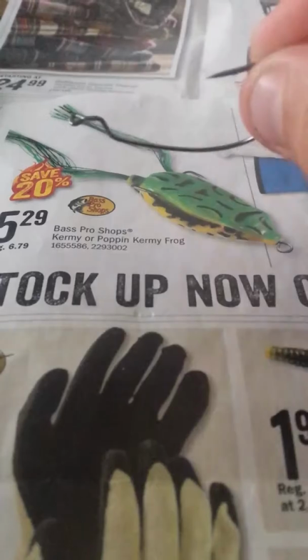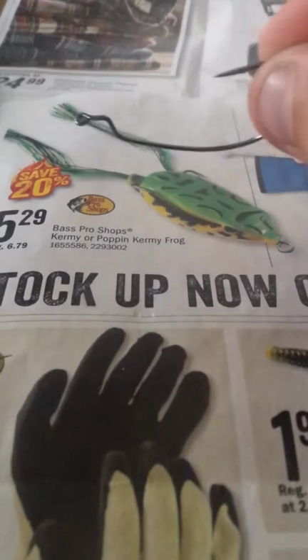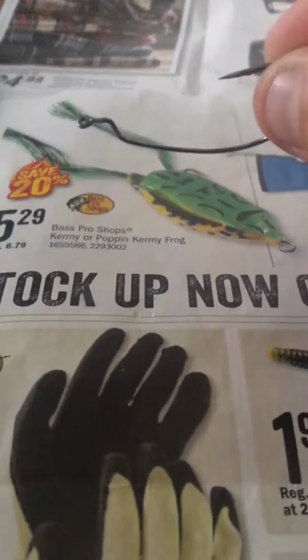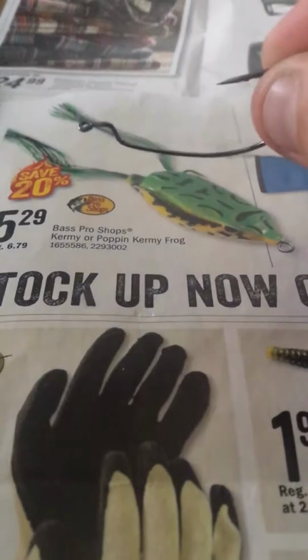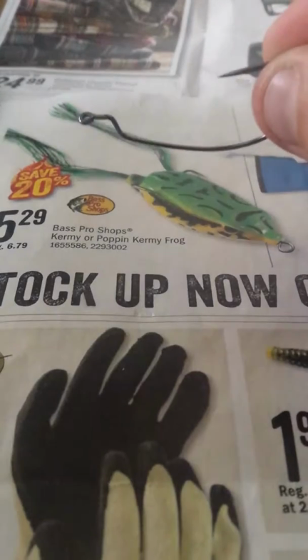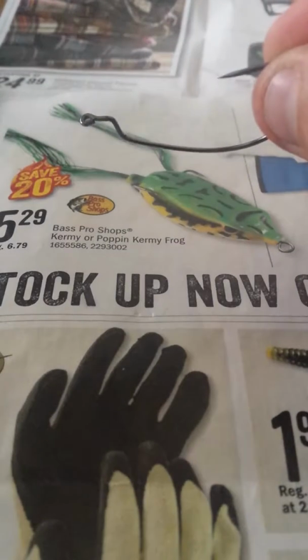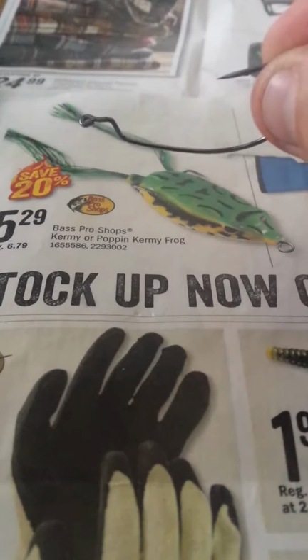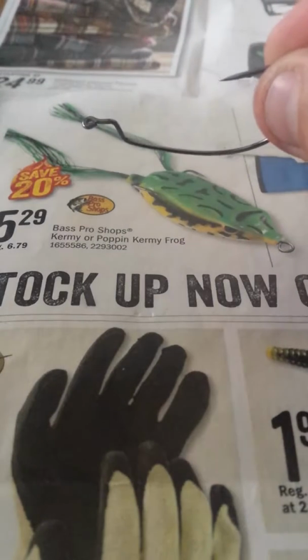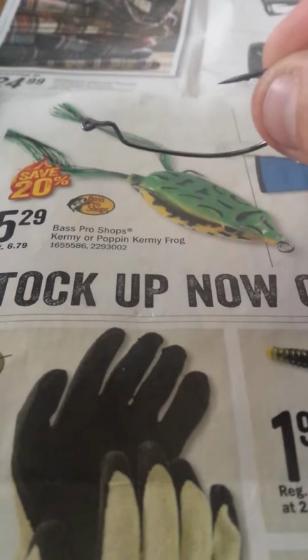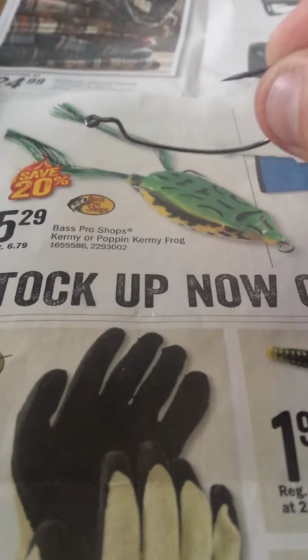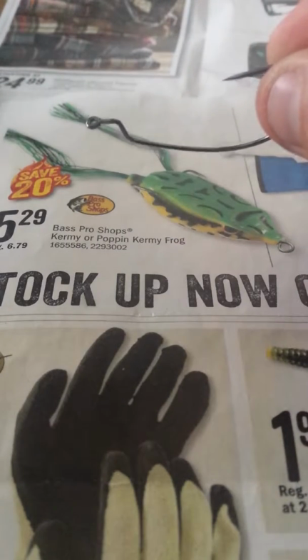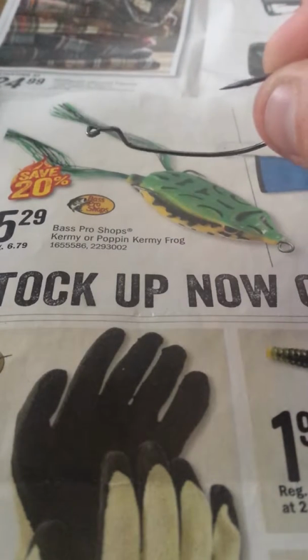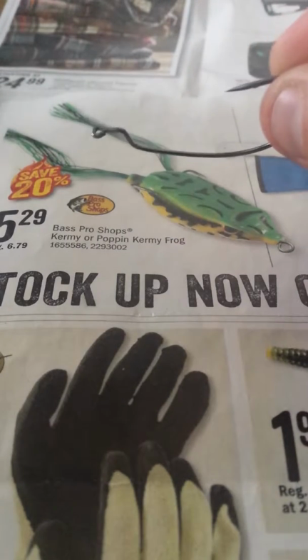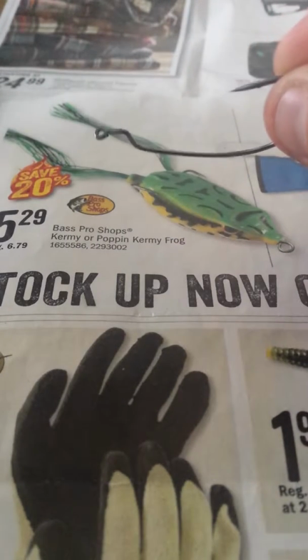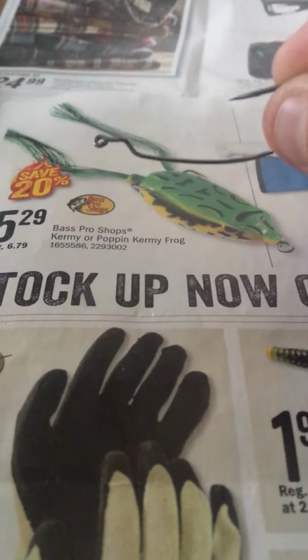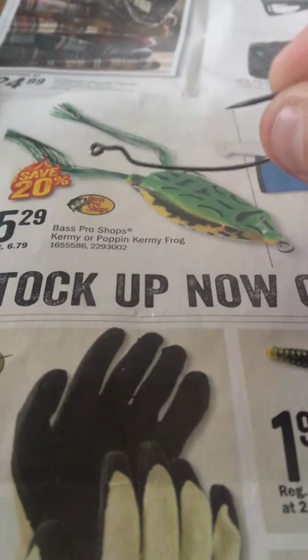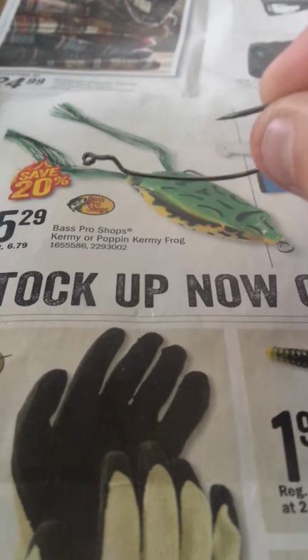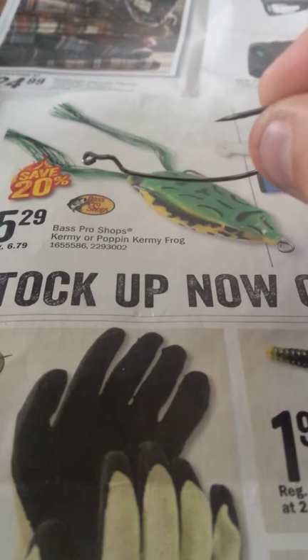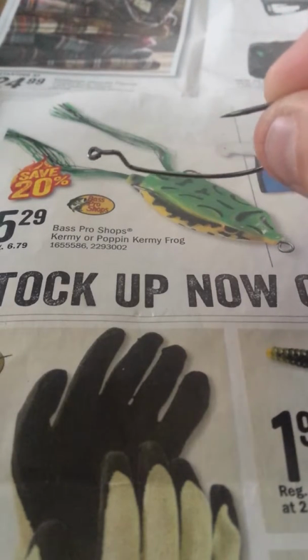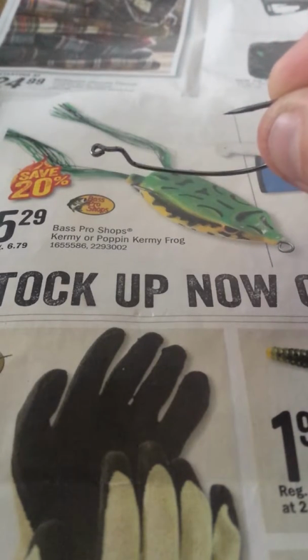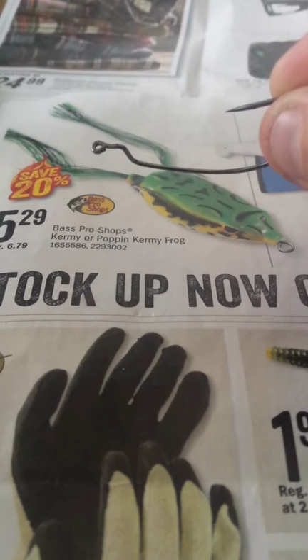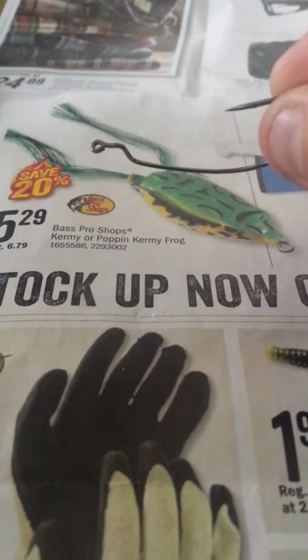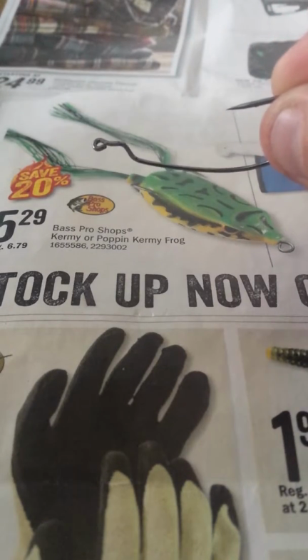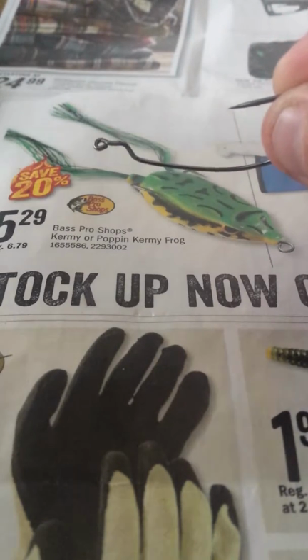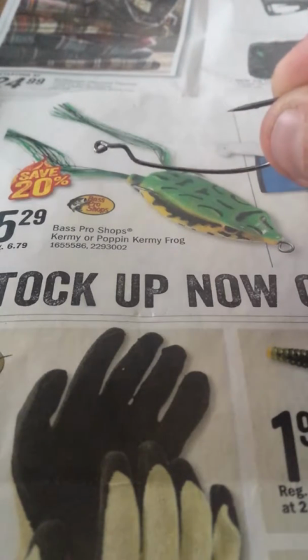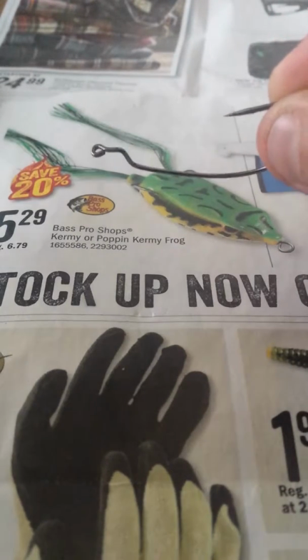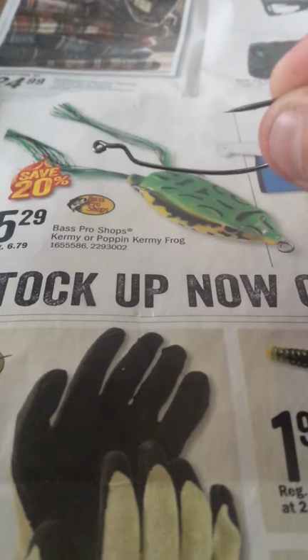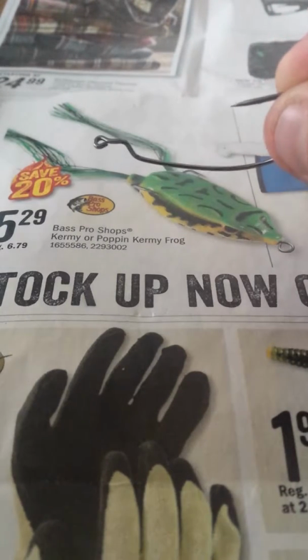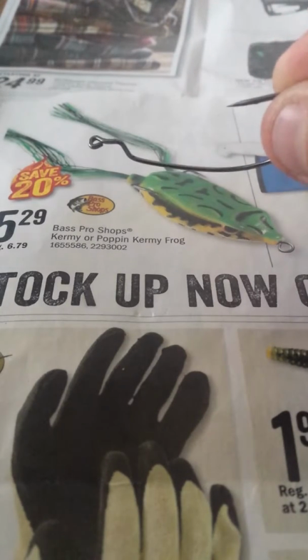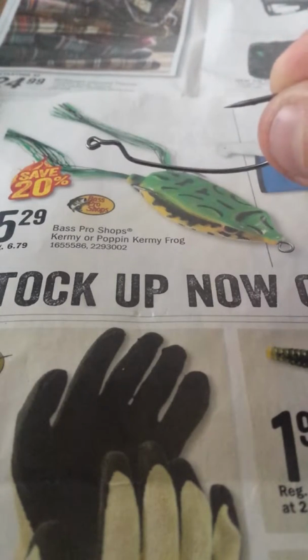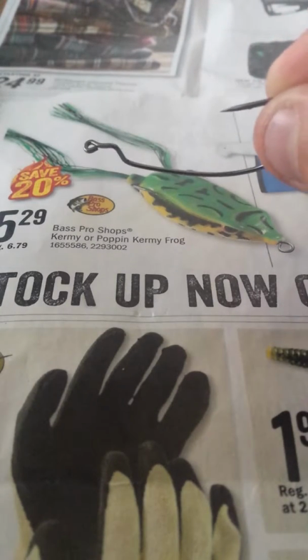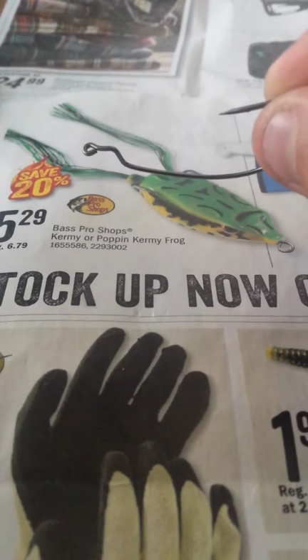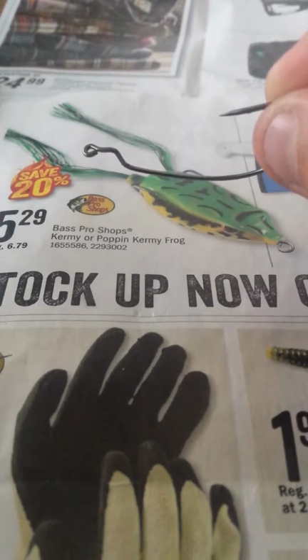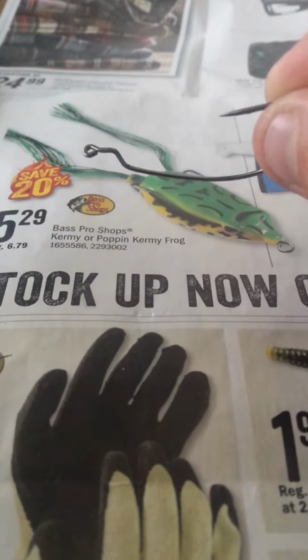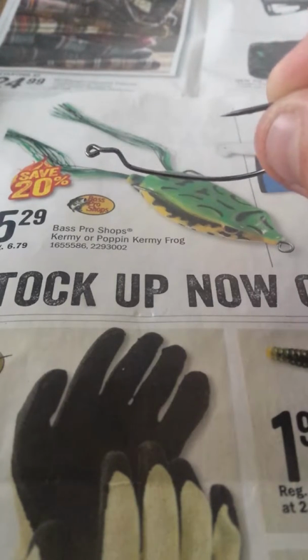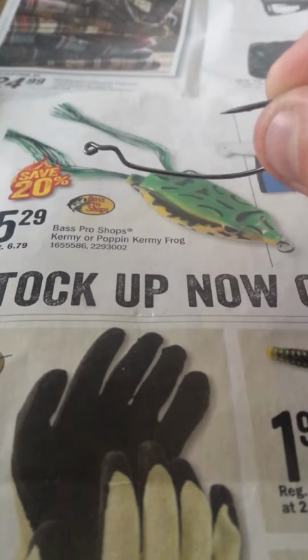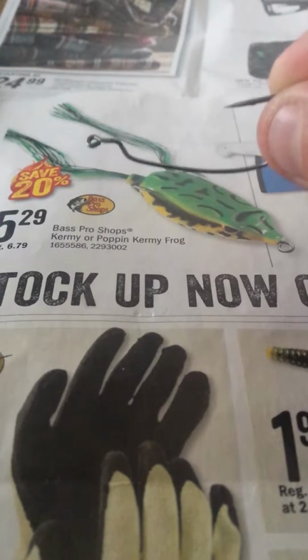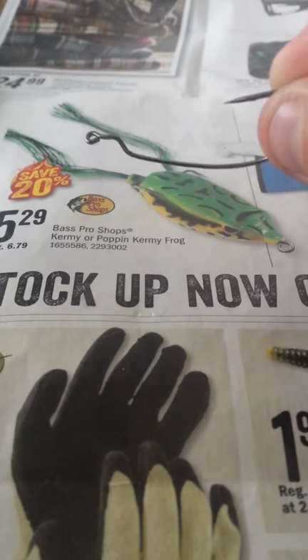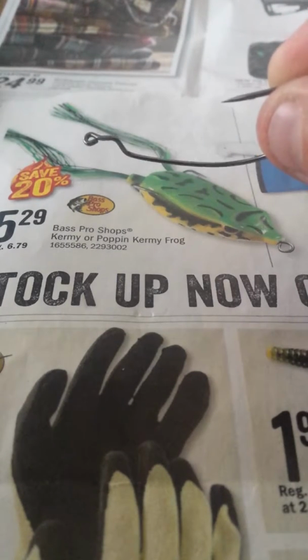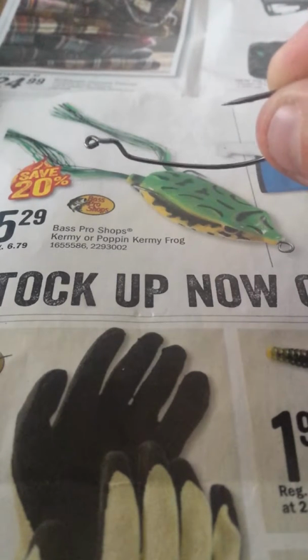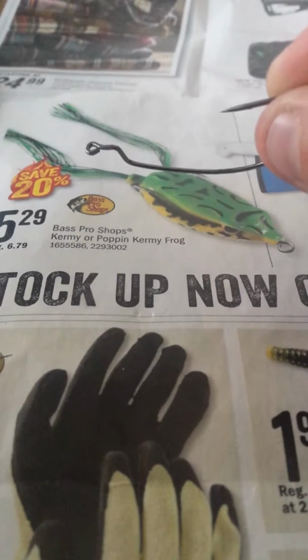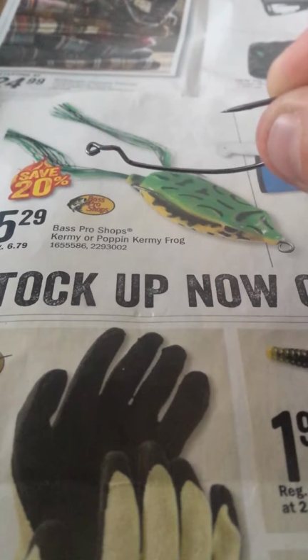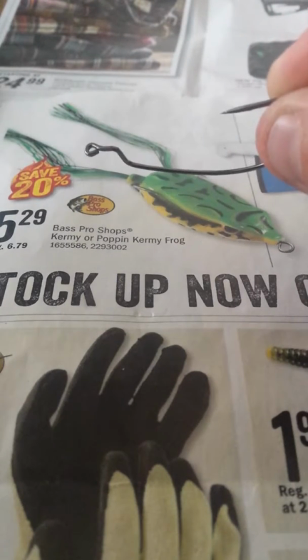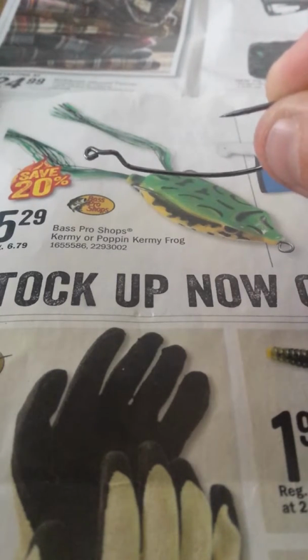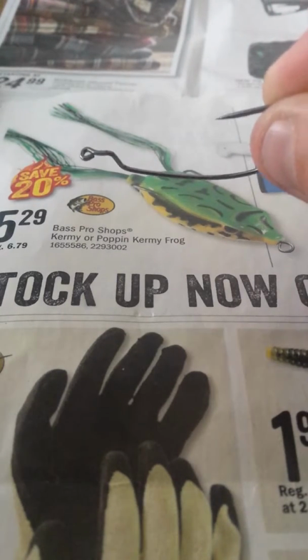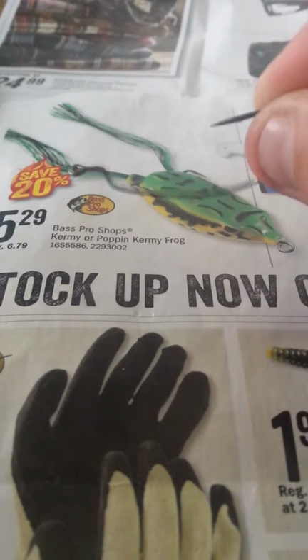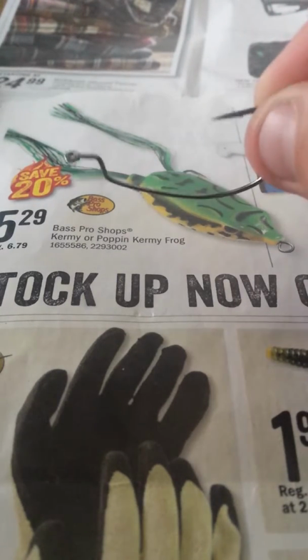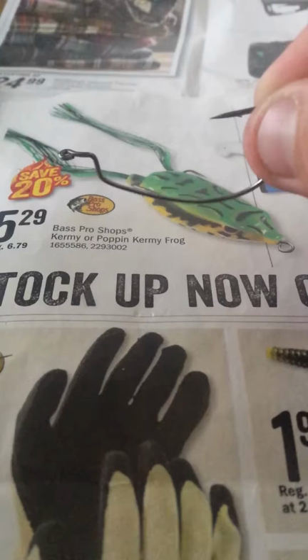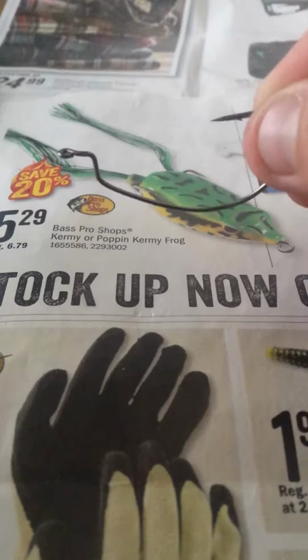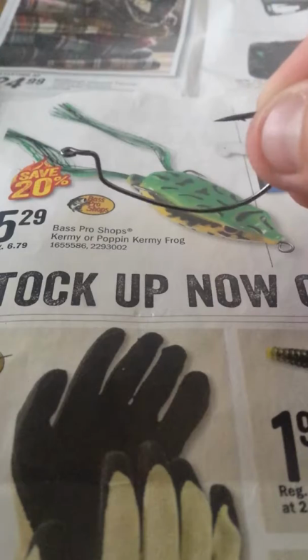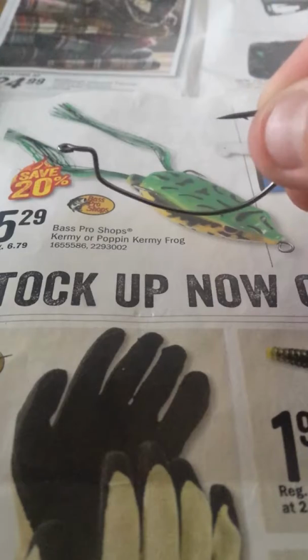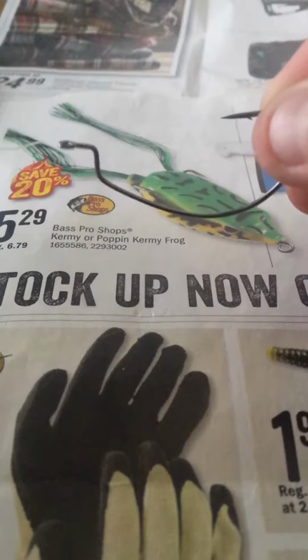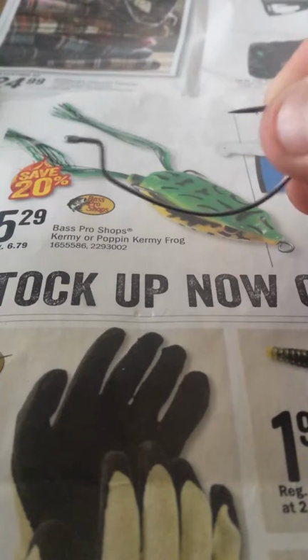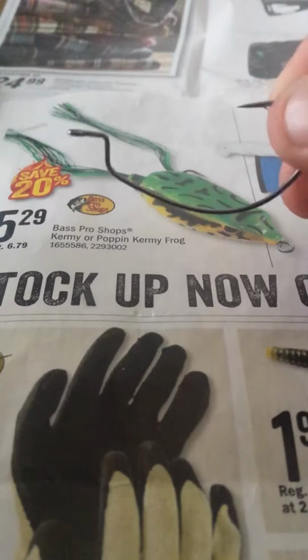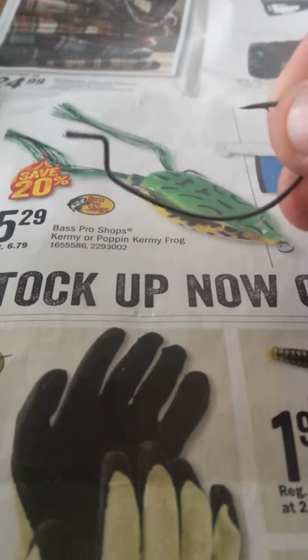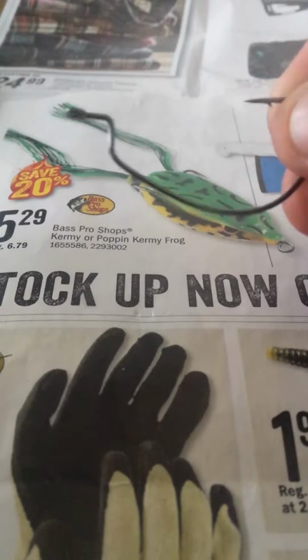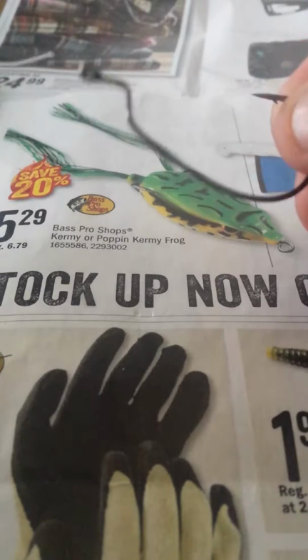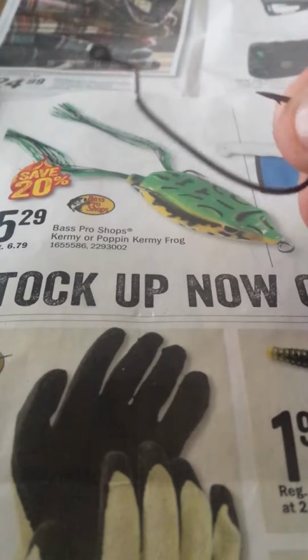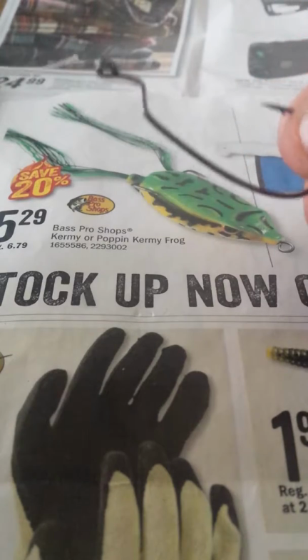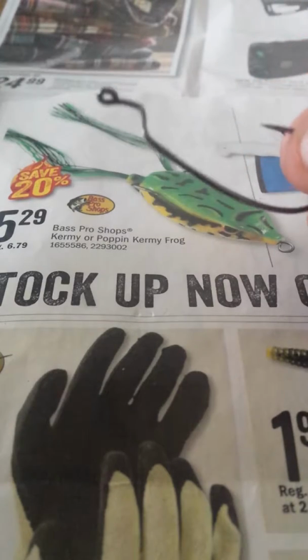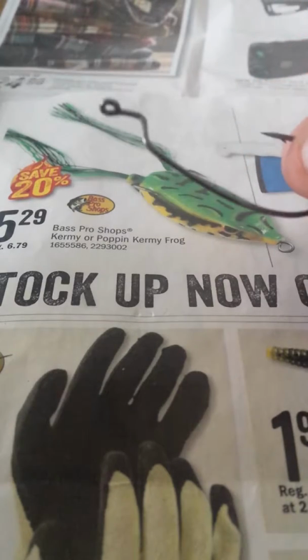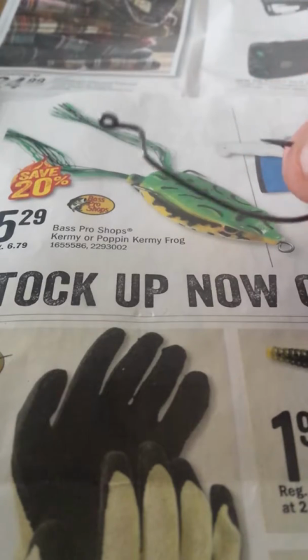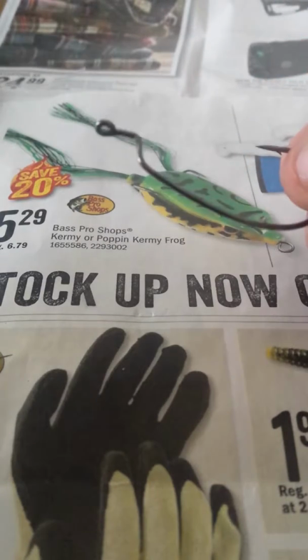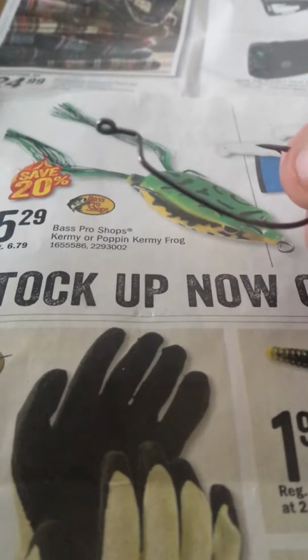This is a snell knot. This knot works good with a bullet weight or Texas rig flippin.